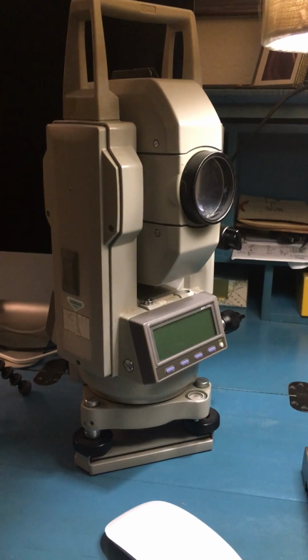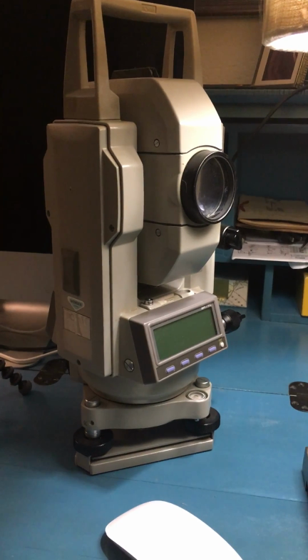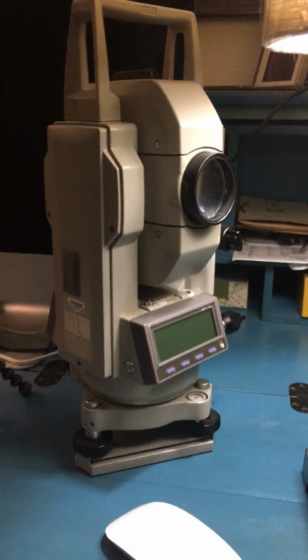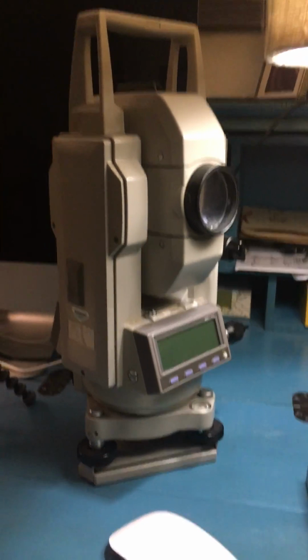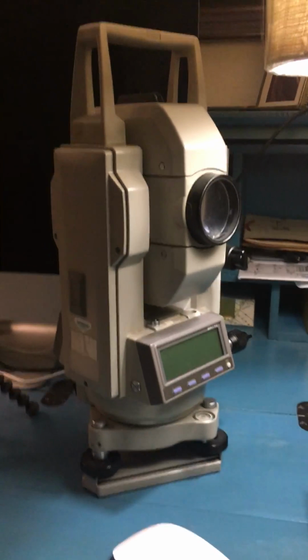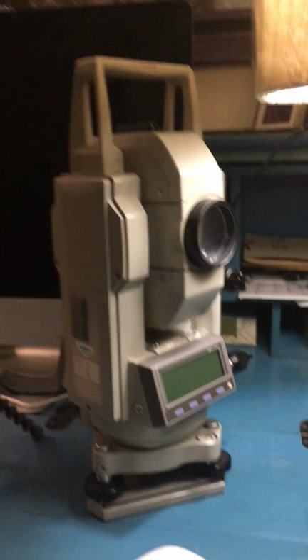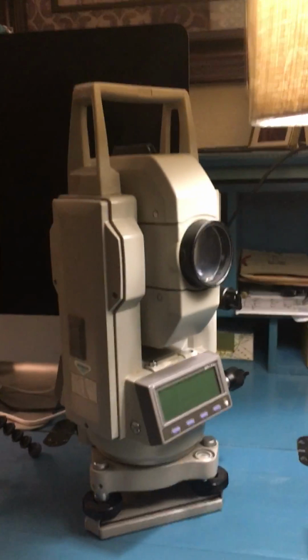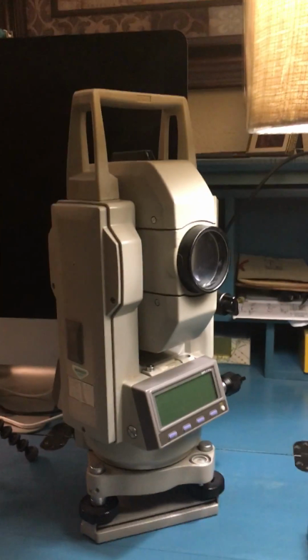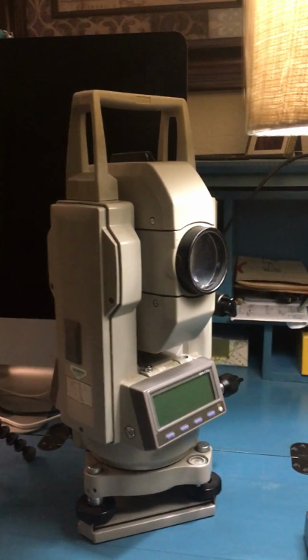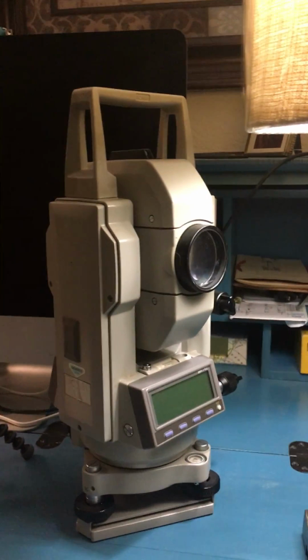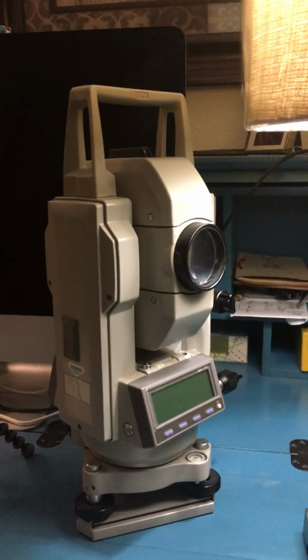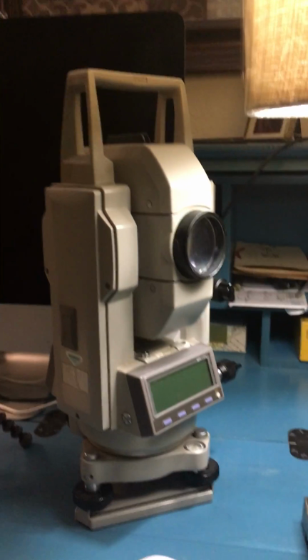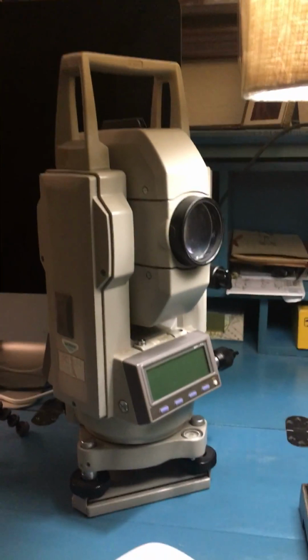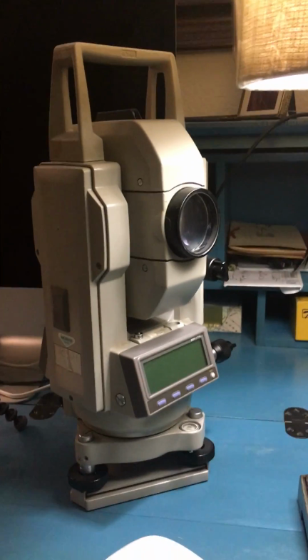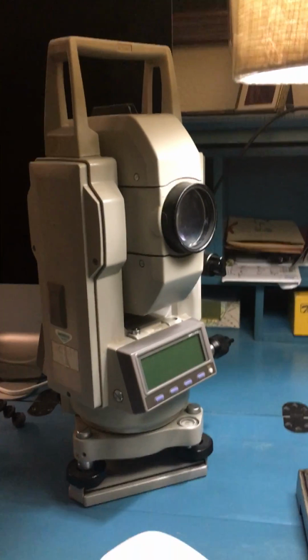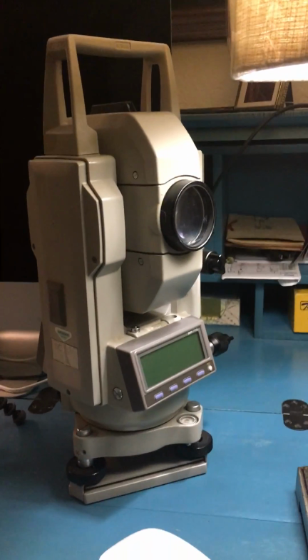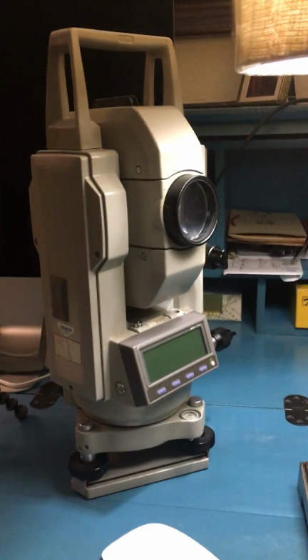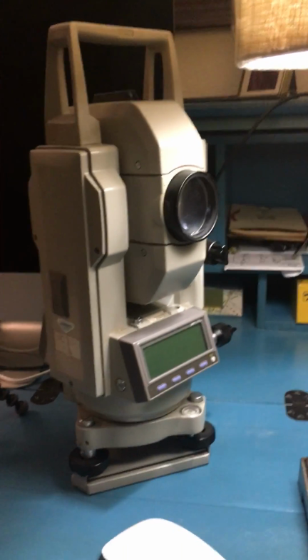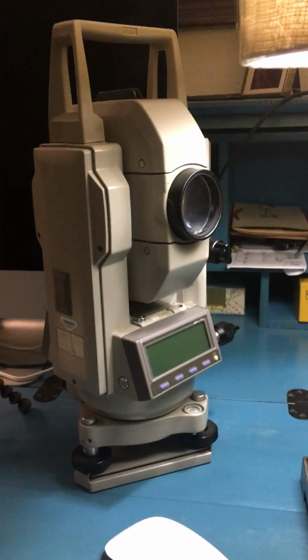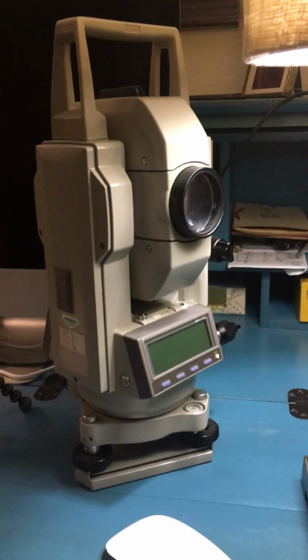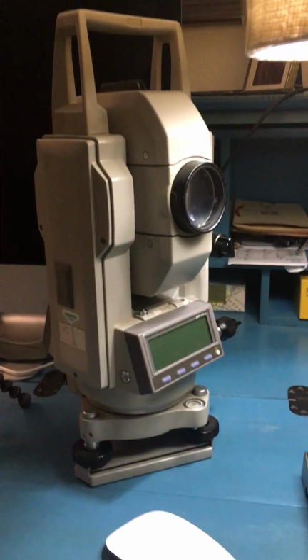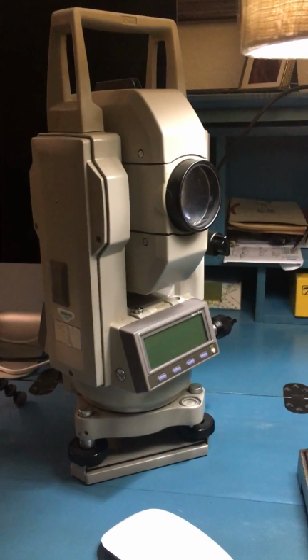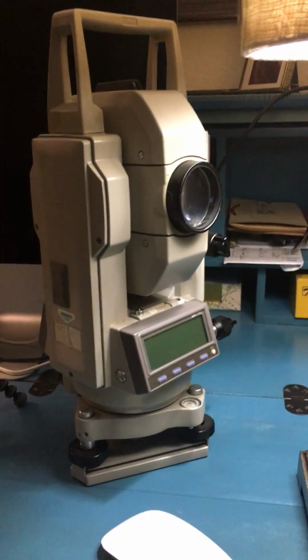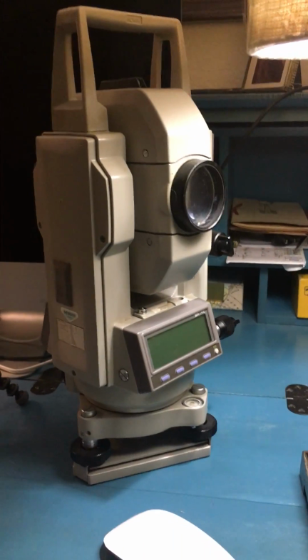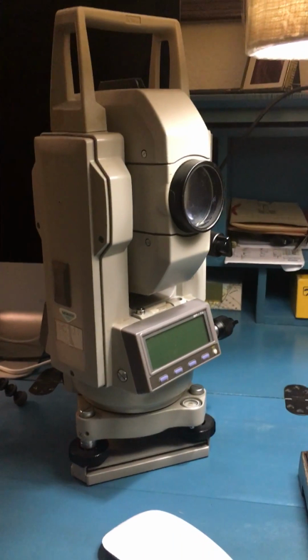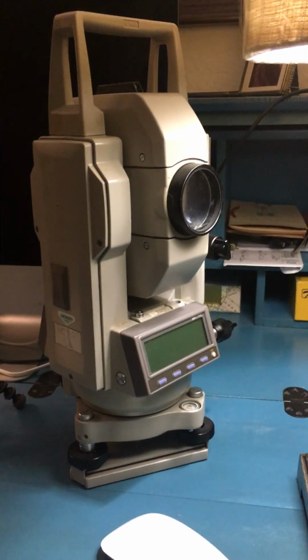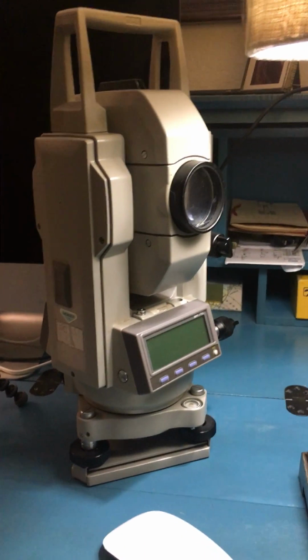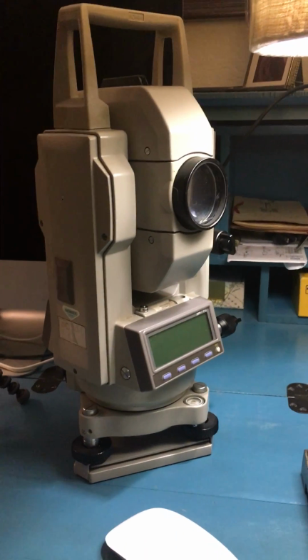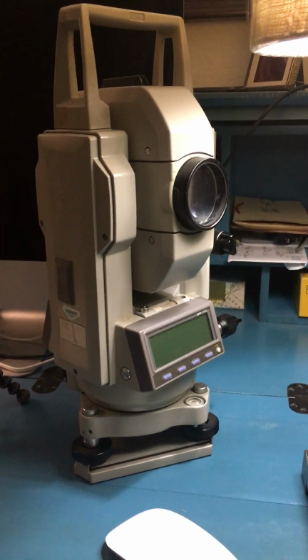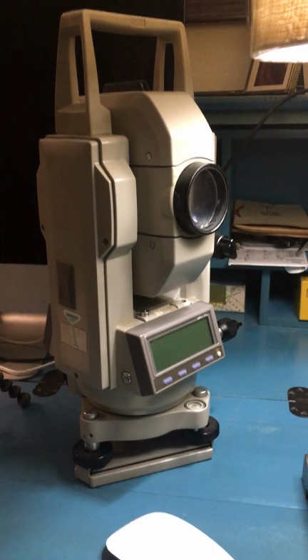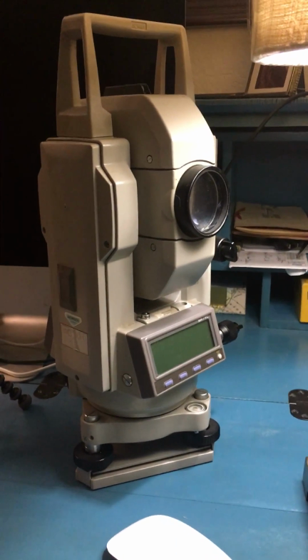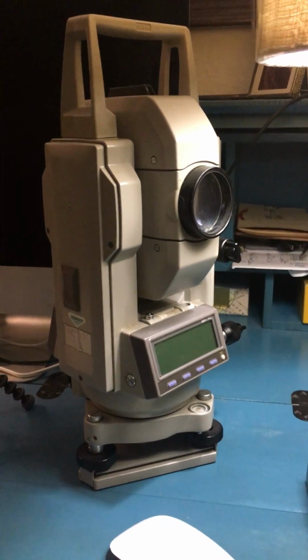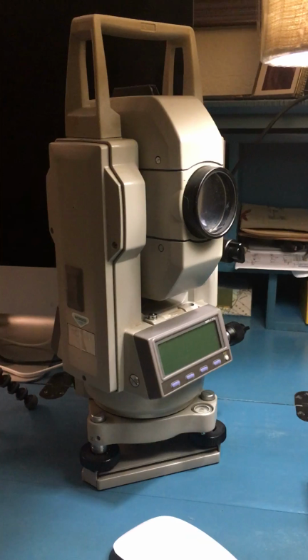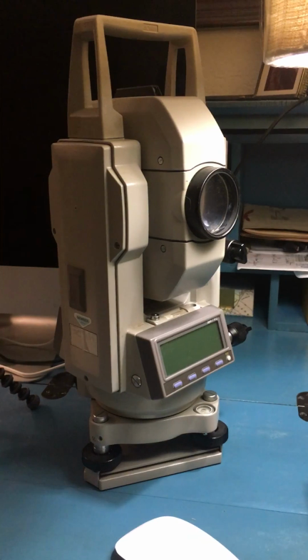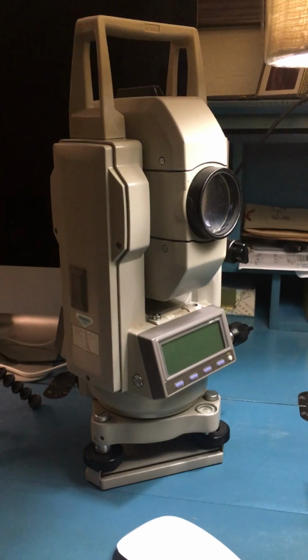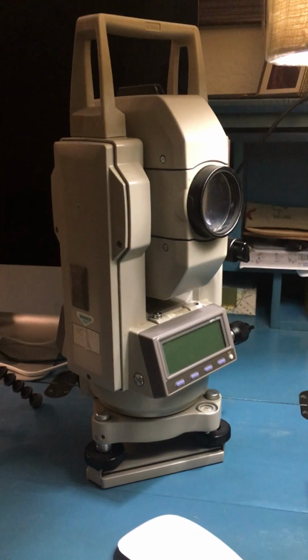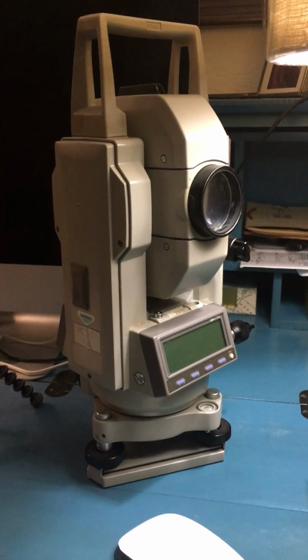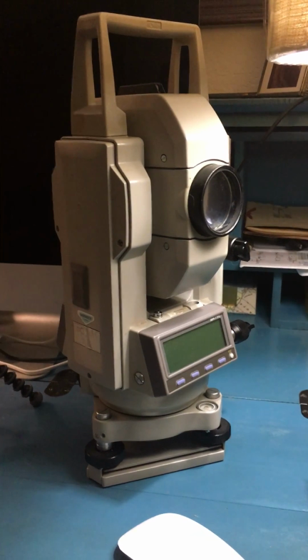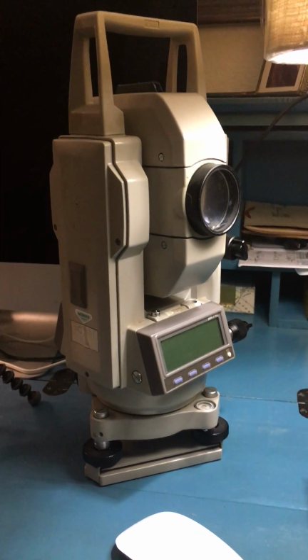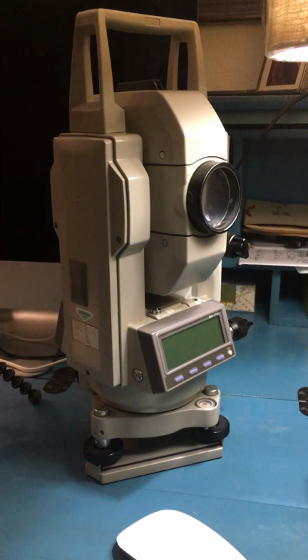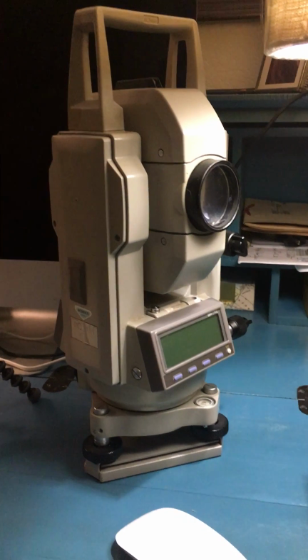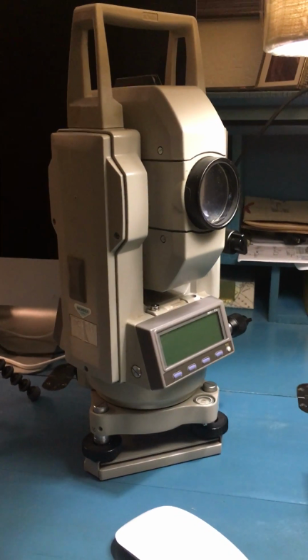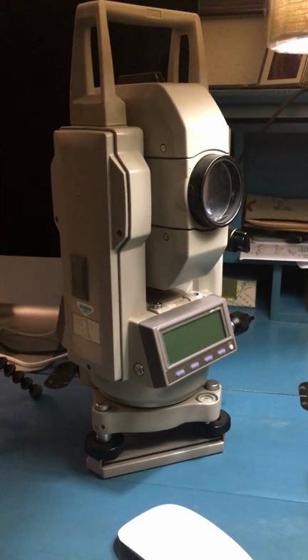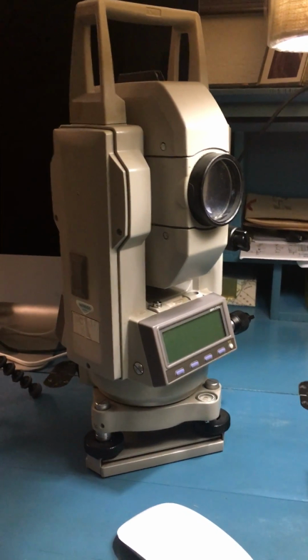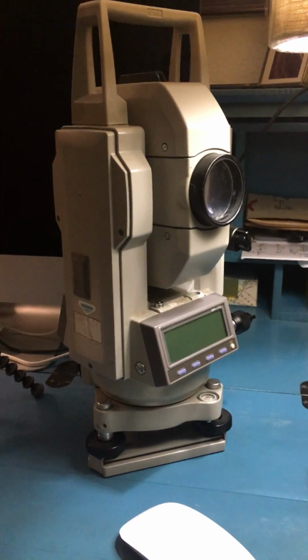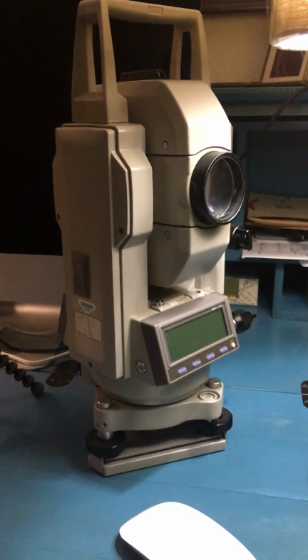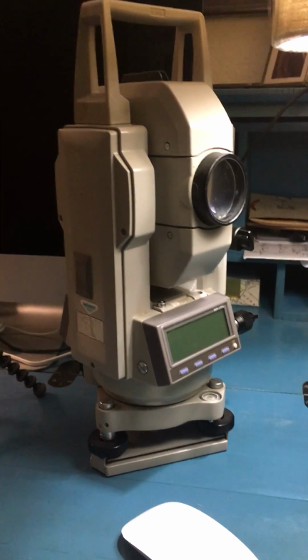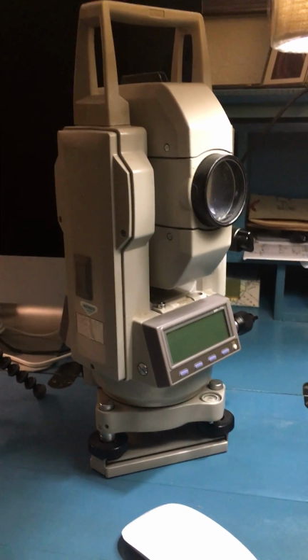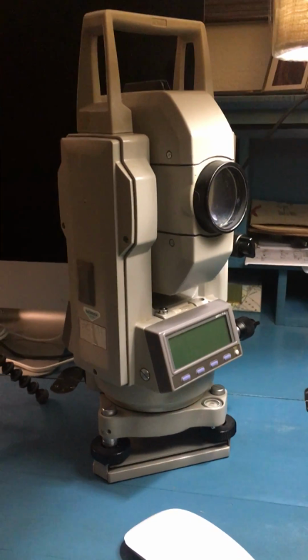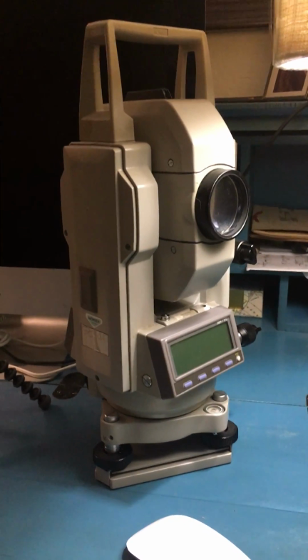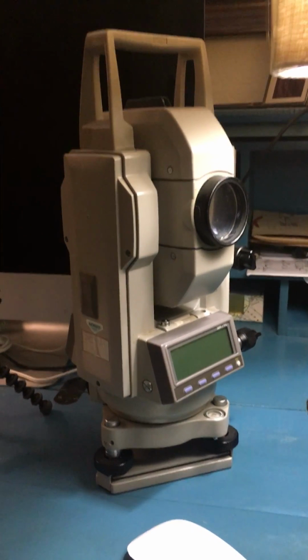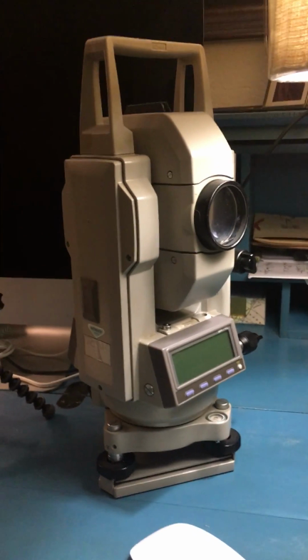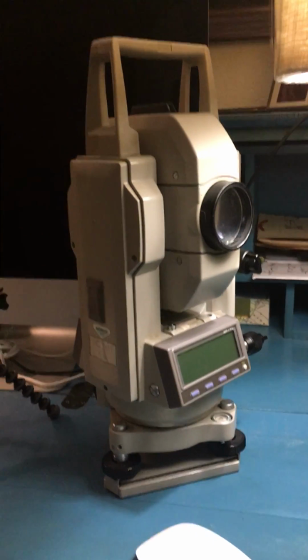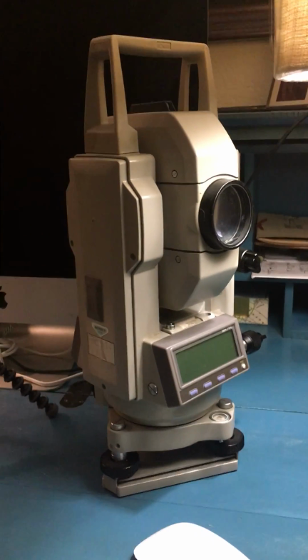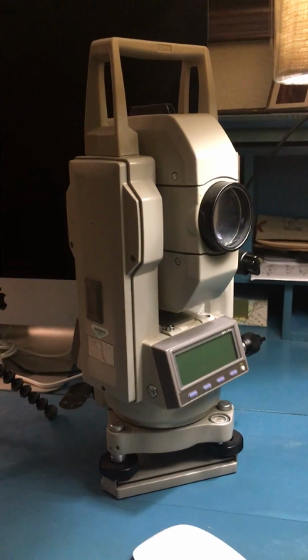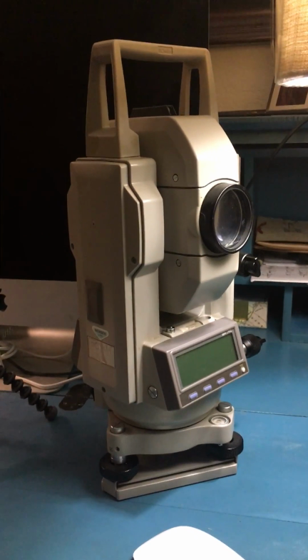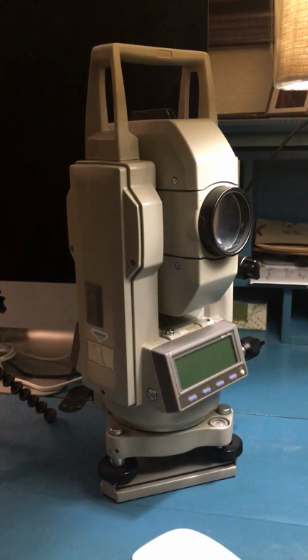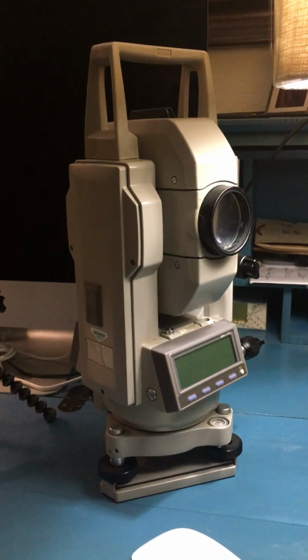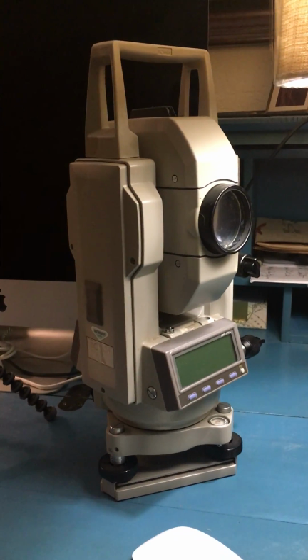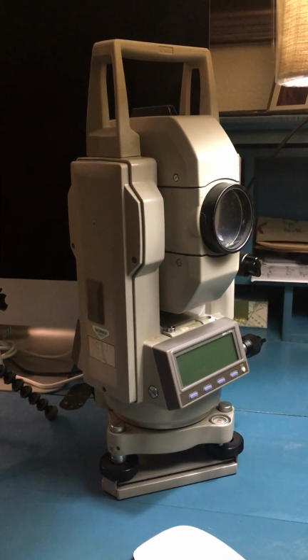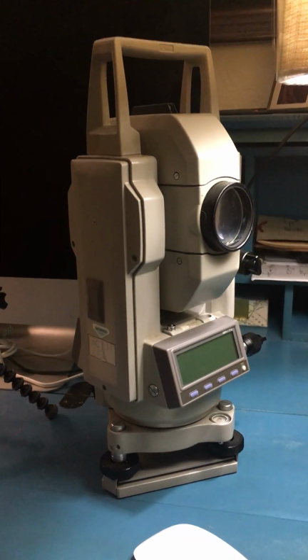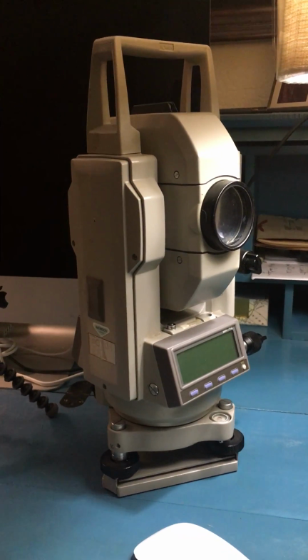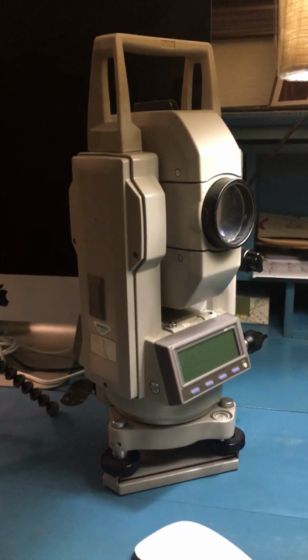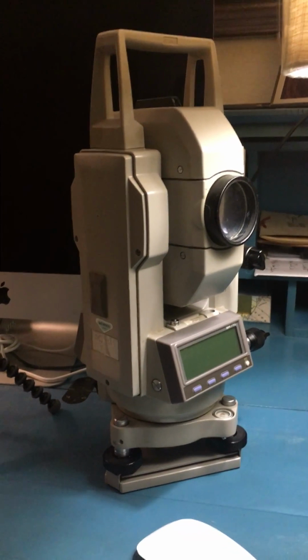Hello everyone. I wanted to demonstrate my Sokkia SET 5A Total Station. This particular device is used quite a bit in land surveying today.